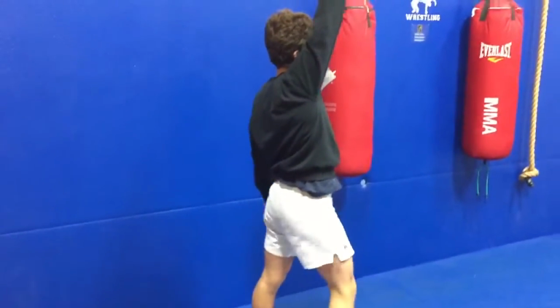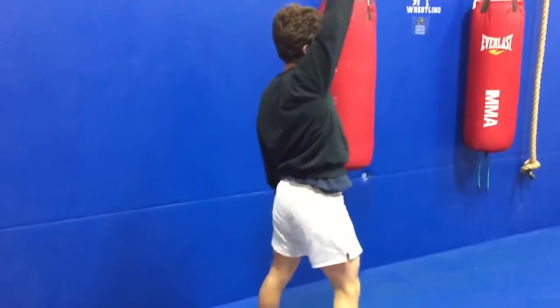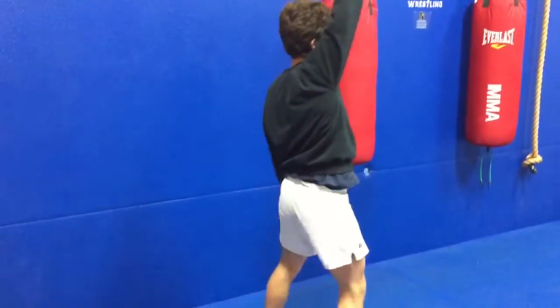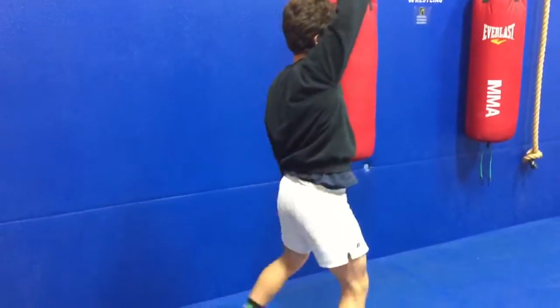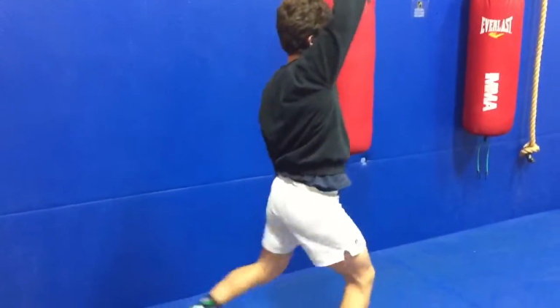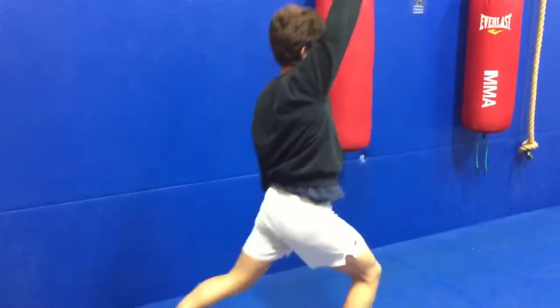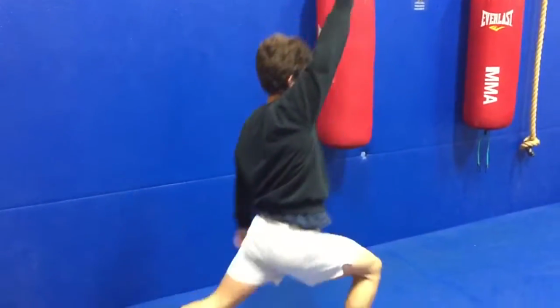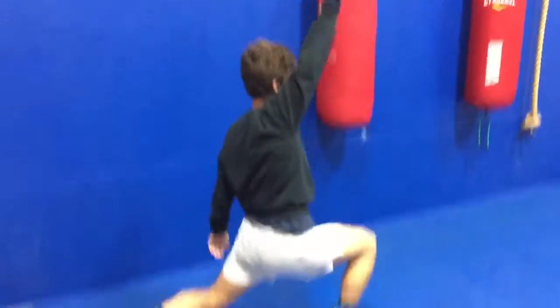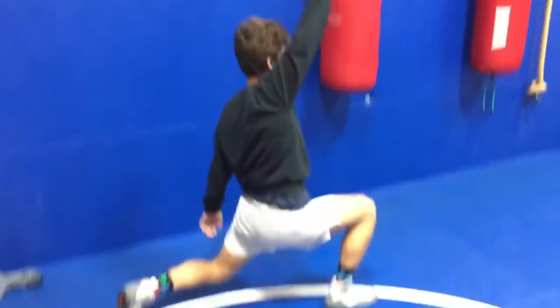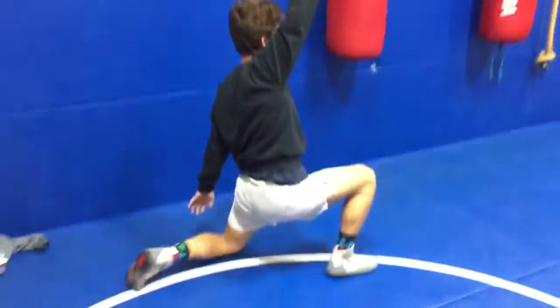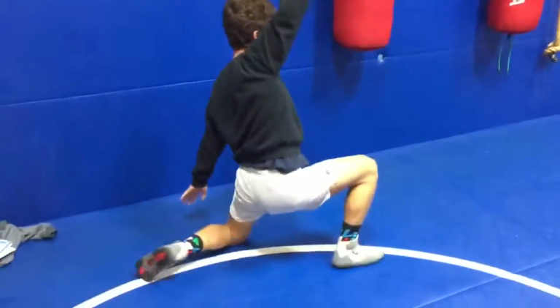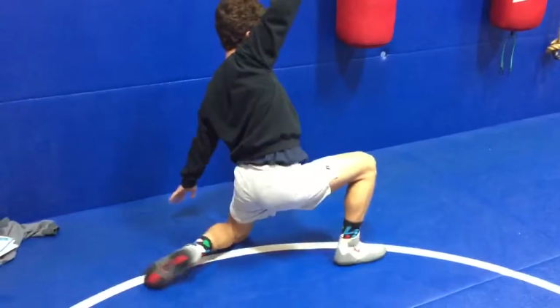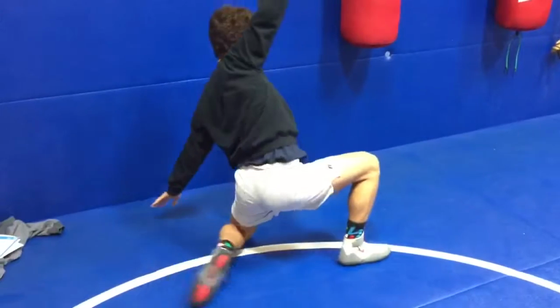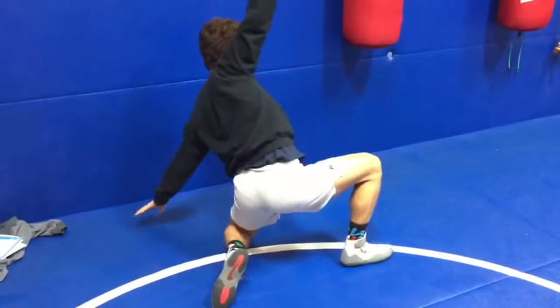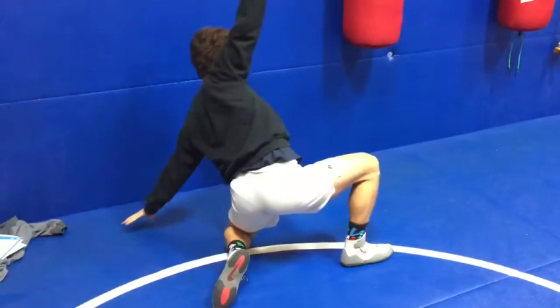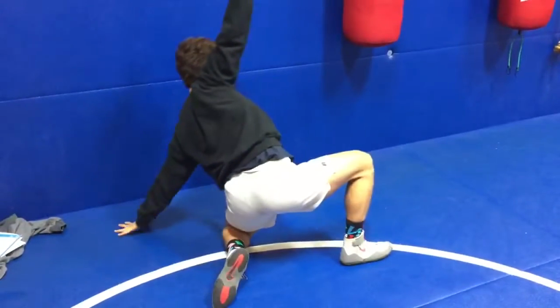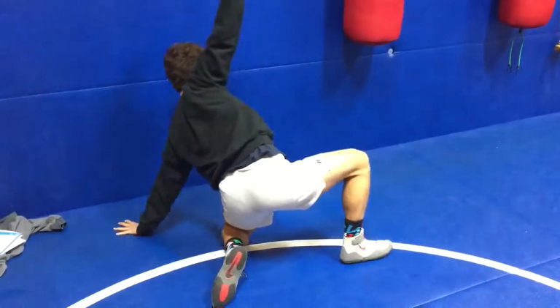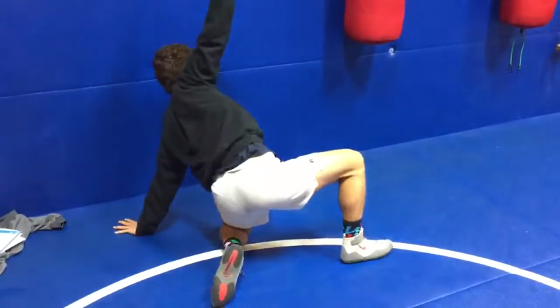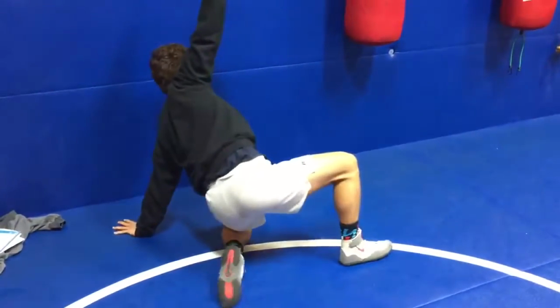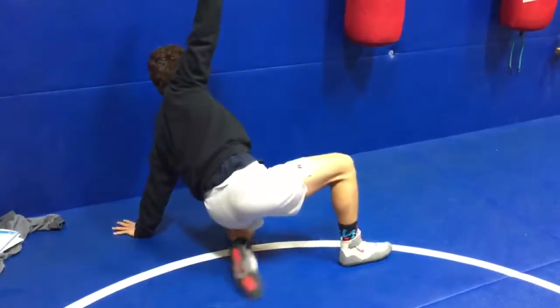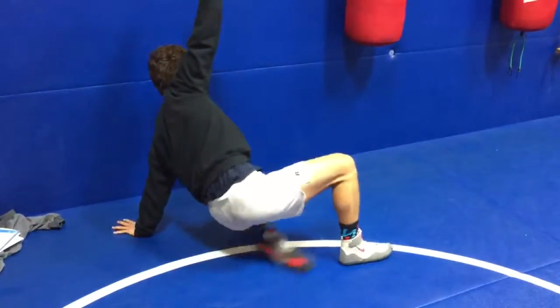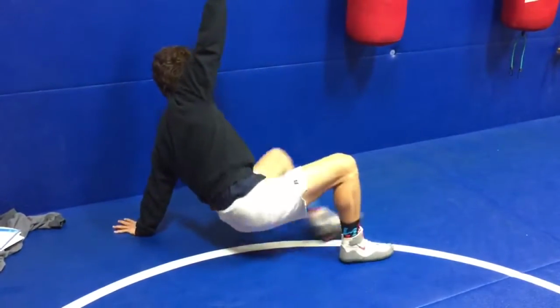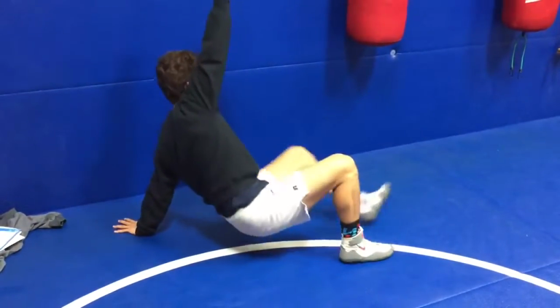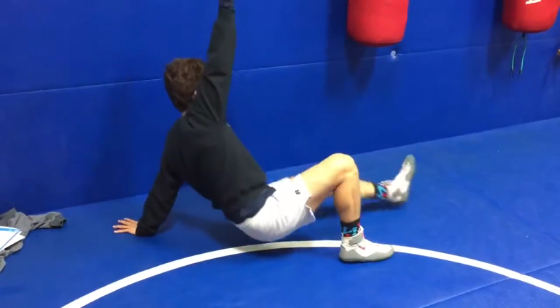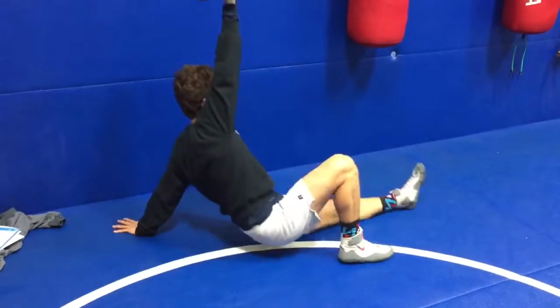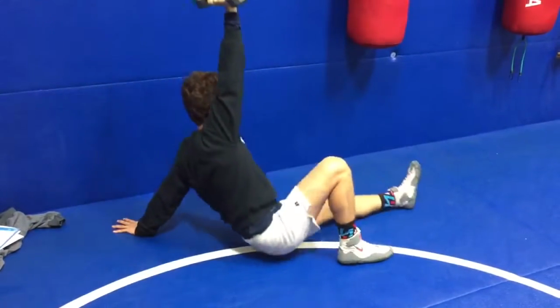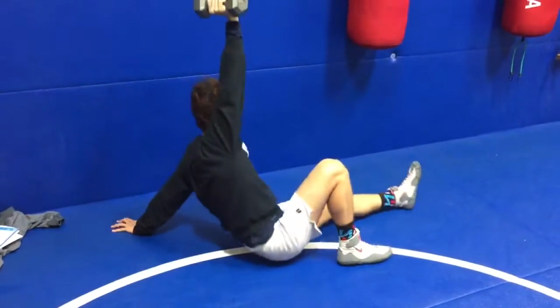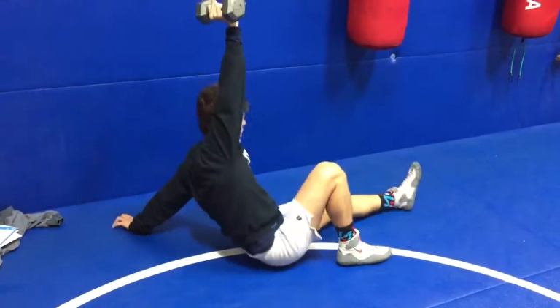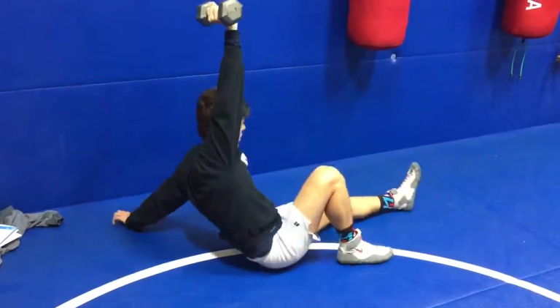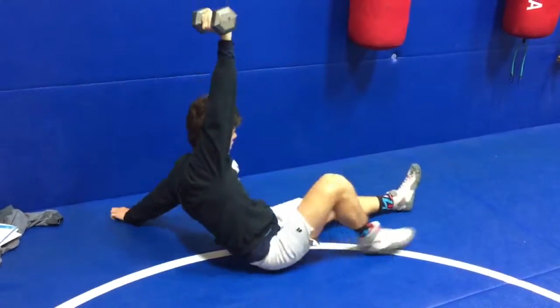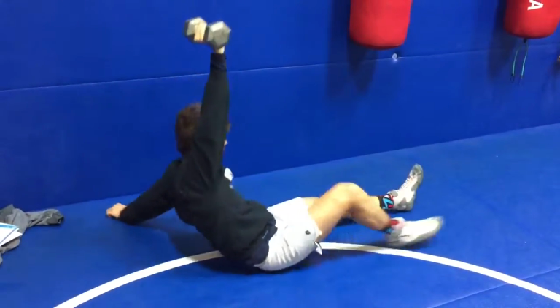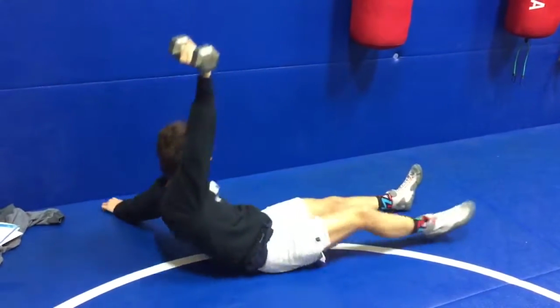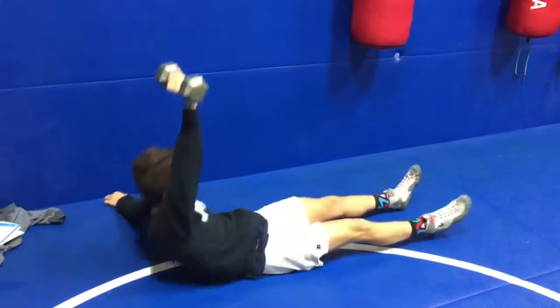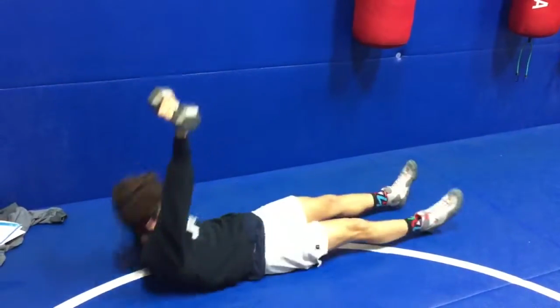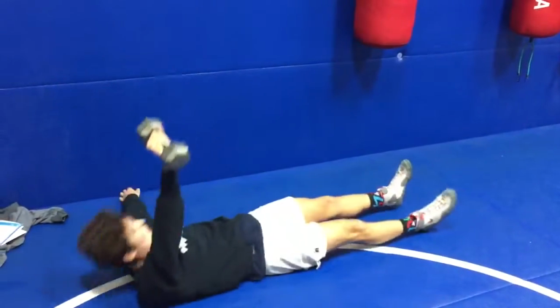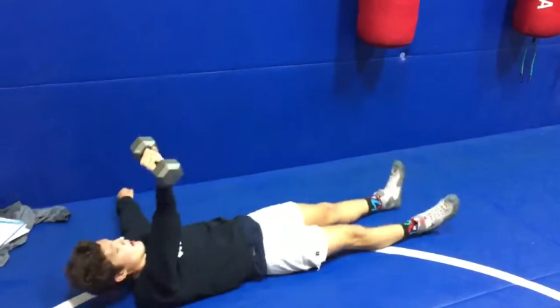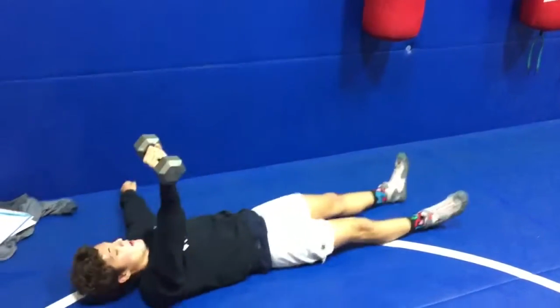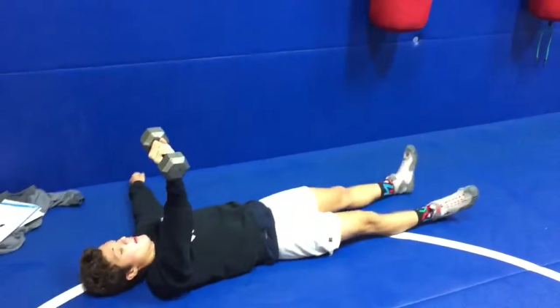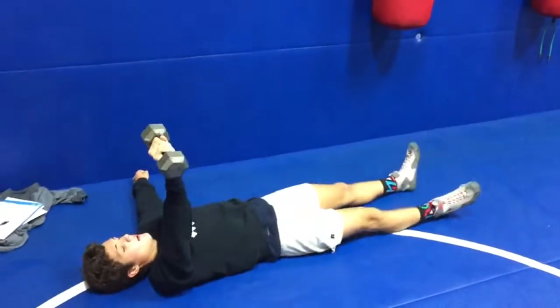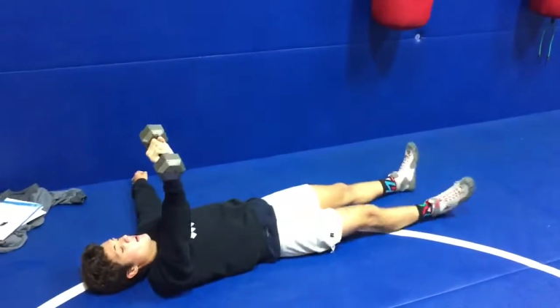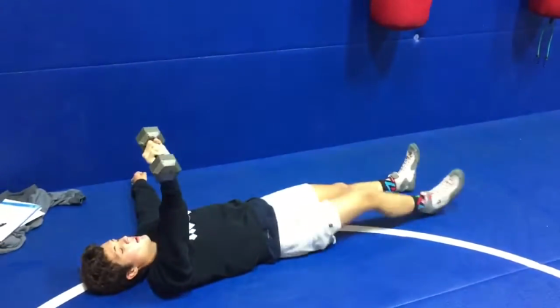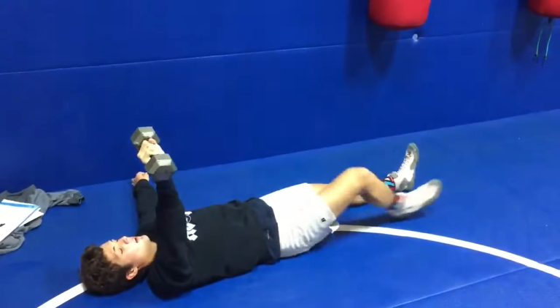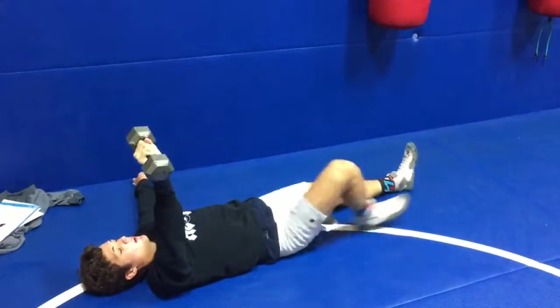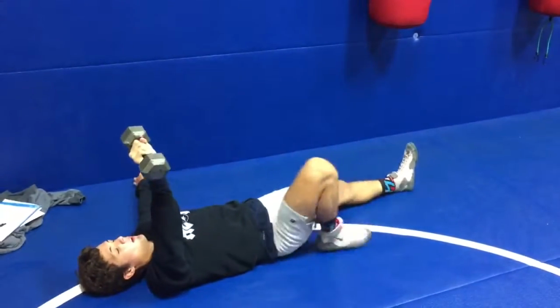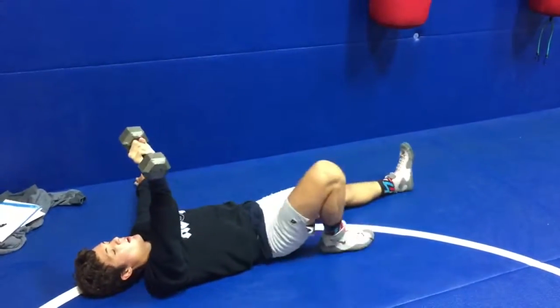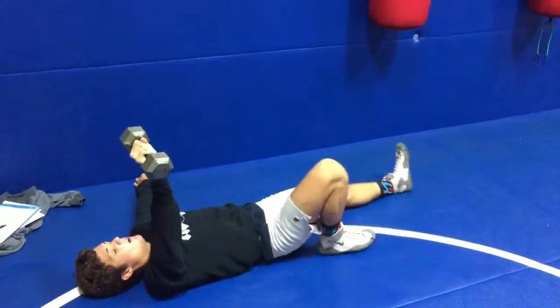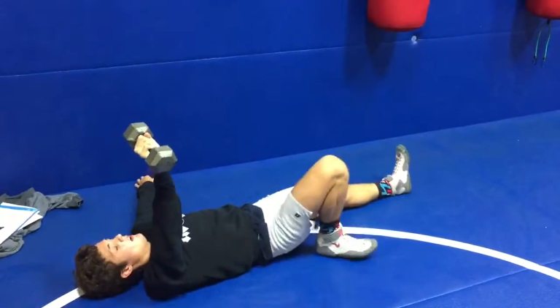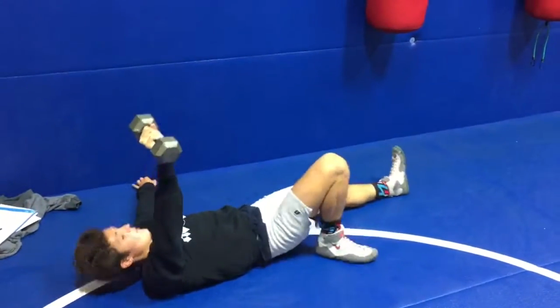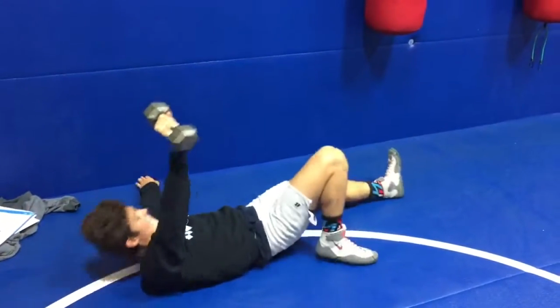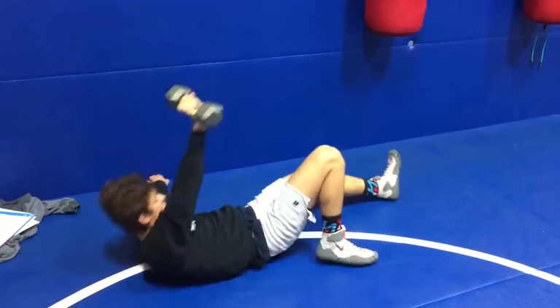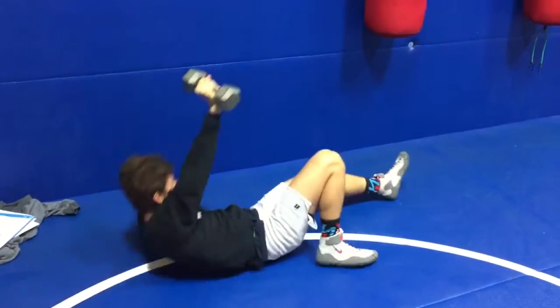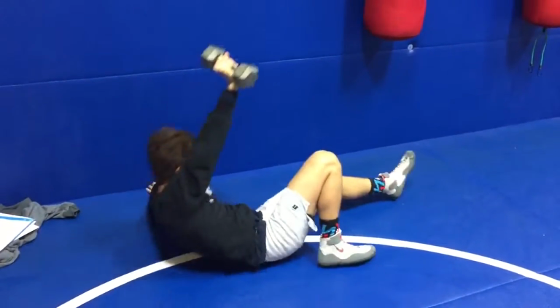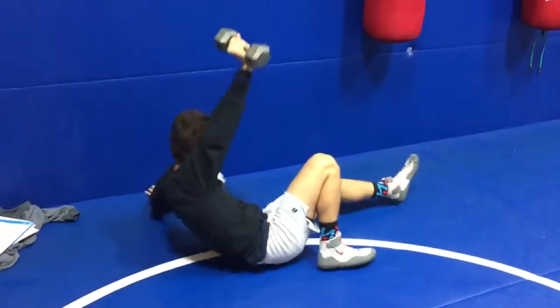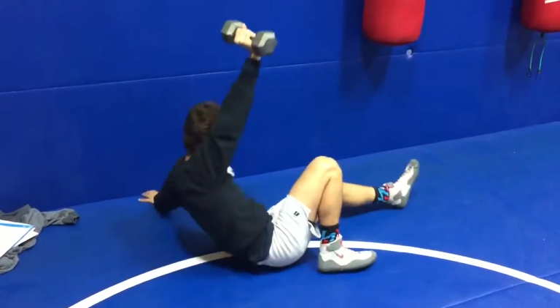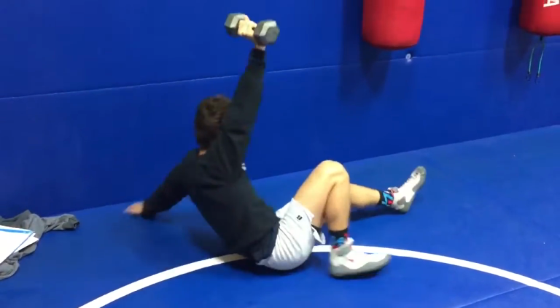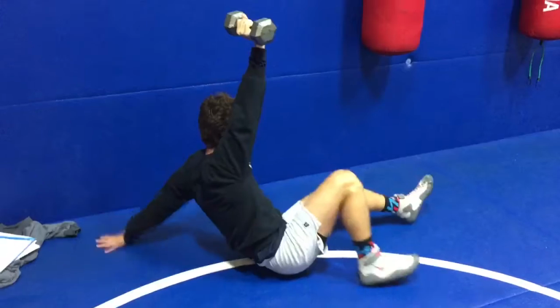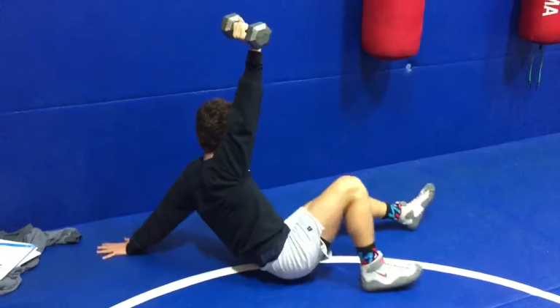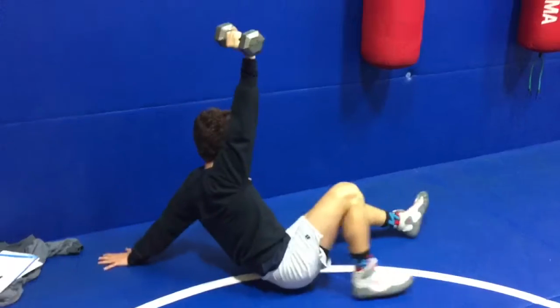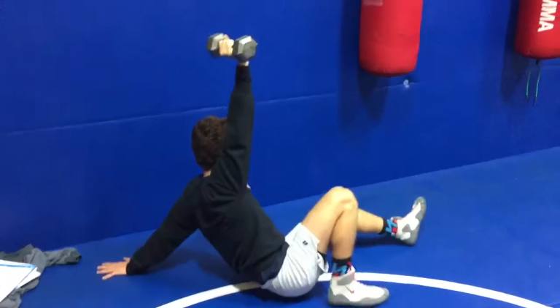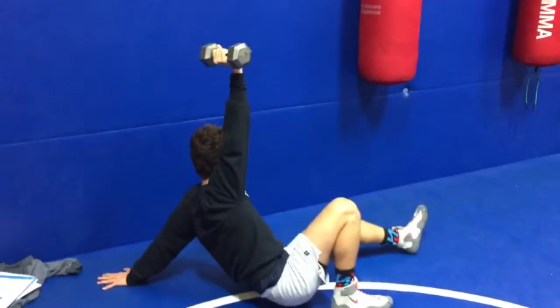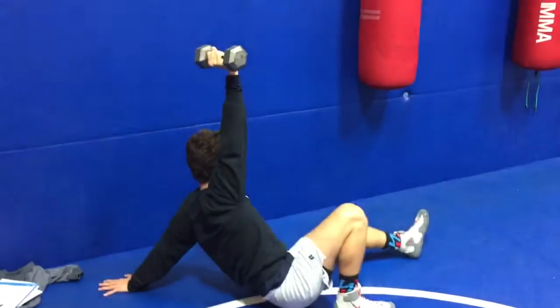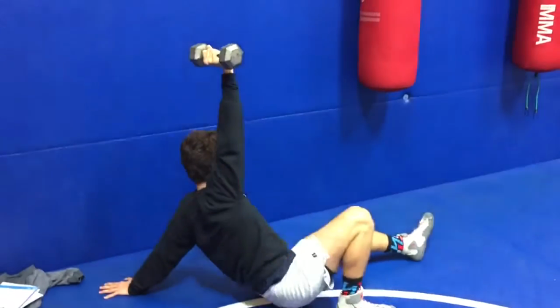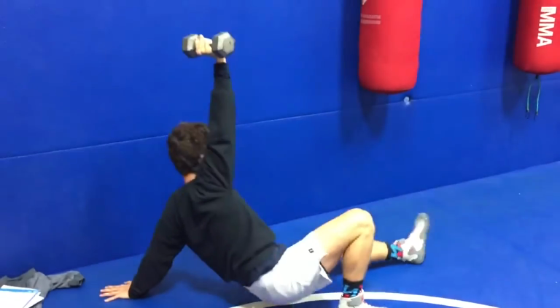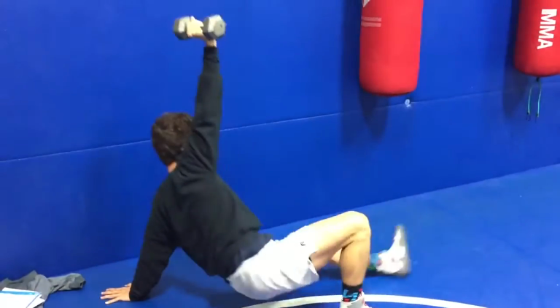Now he's going to come back down the same way. Same leg as the weighted hand.